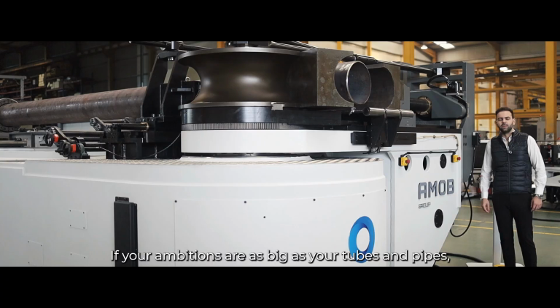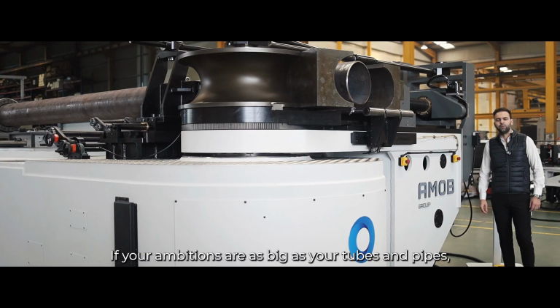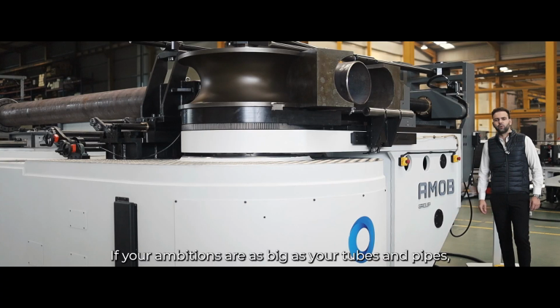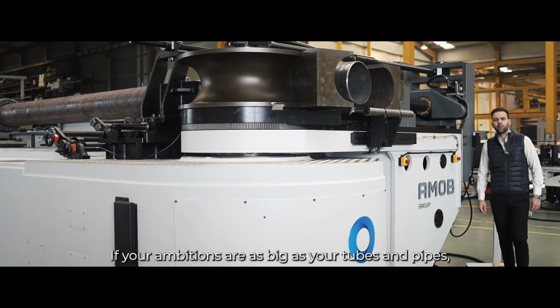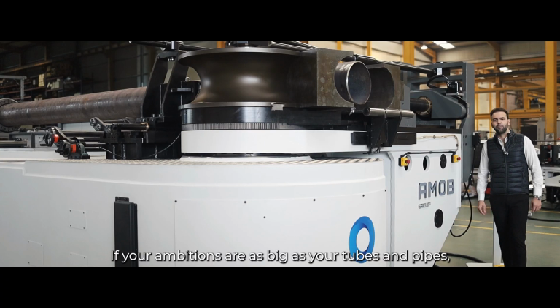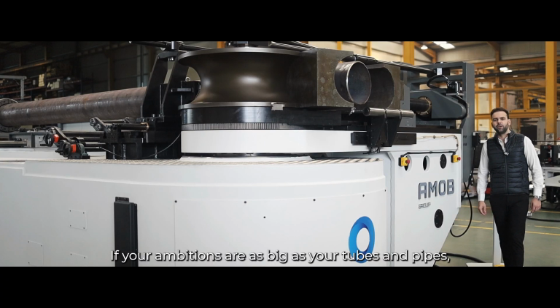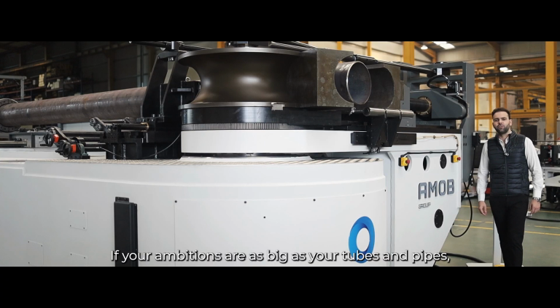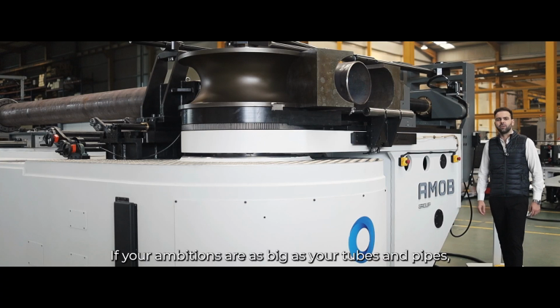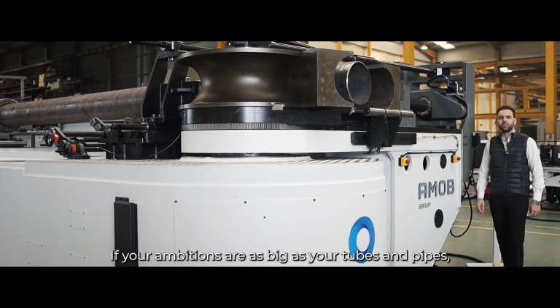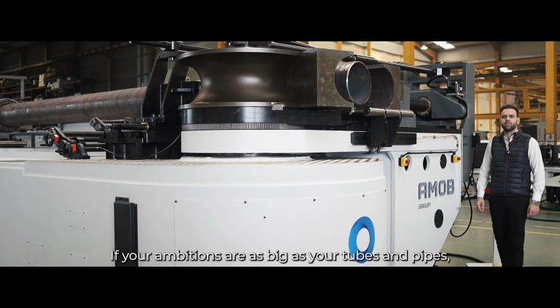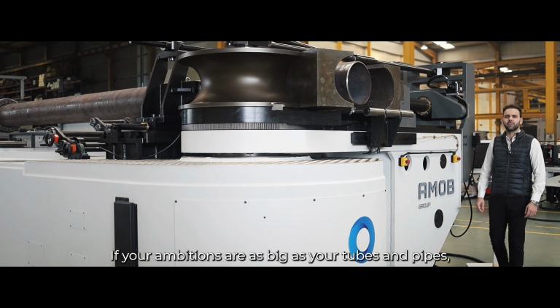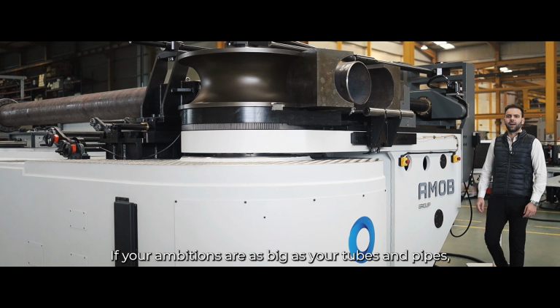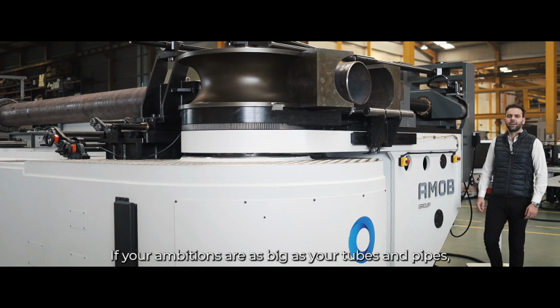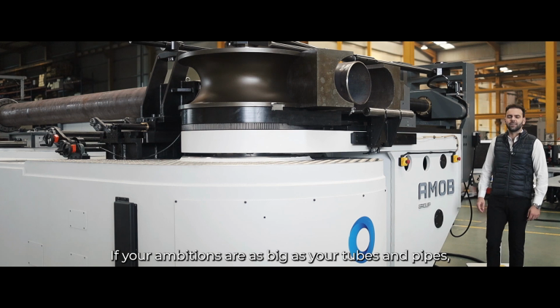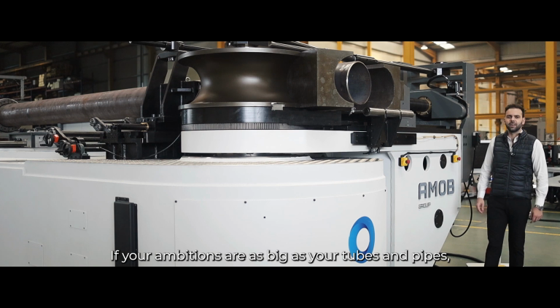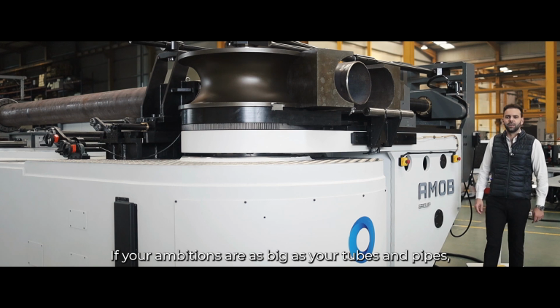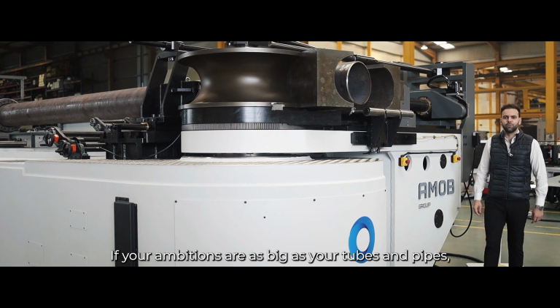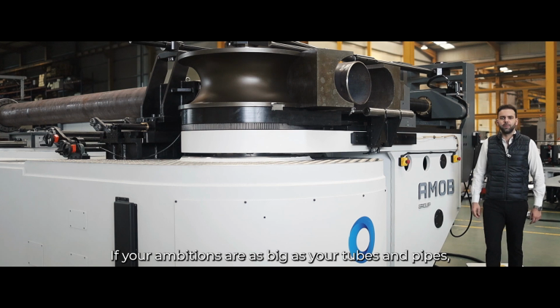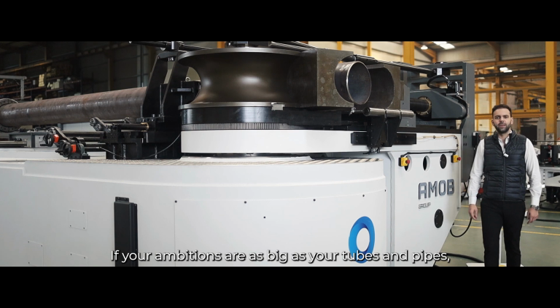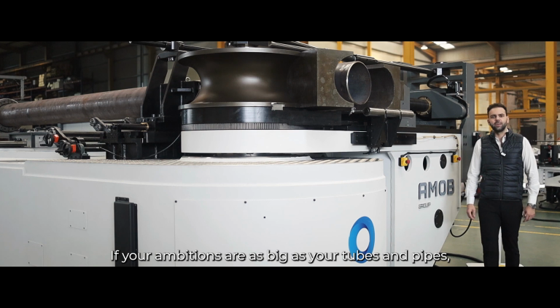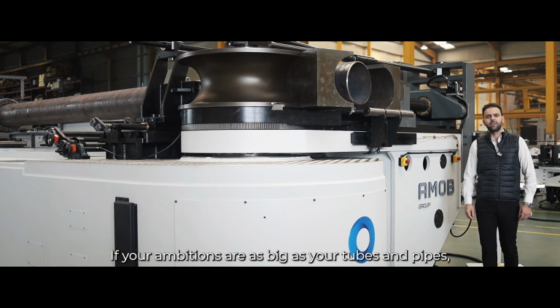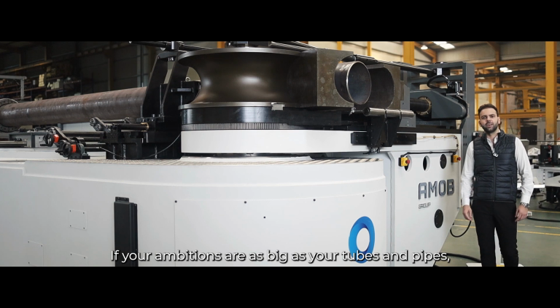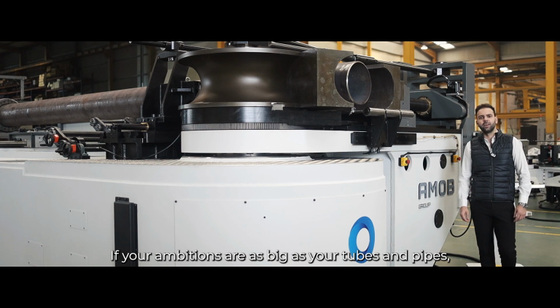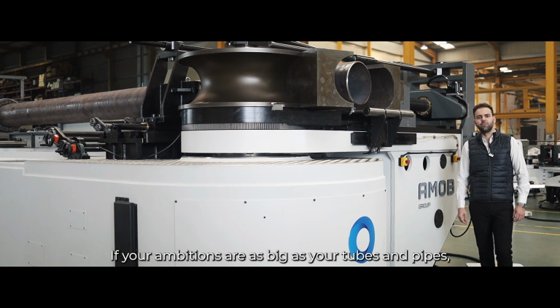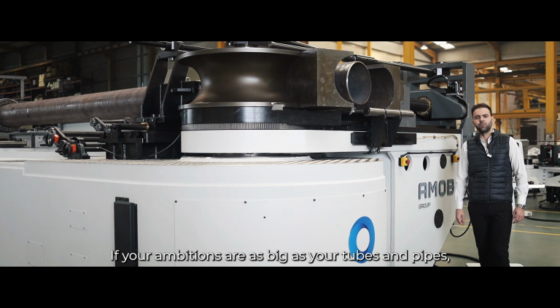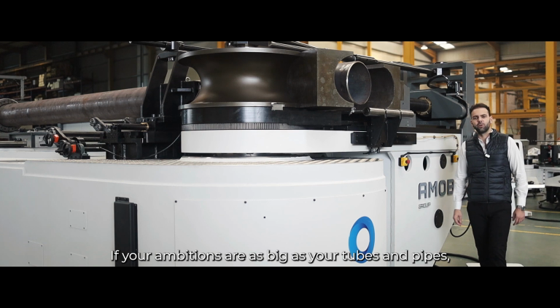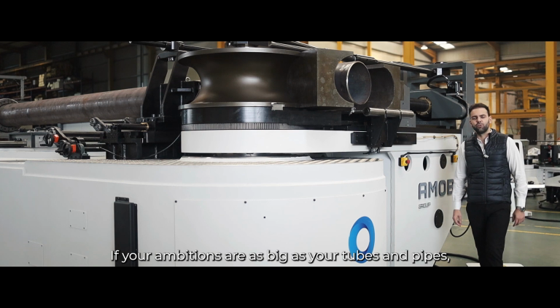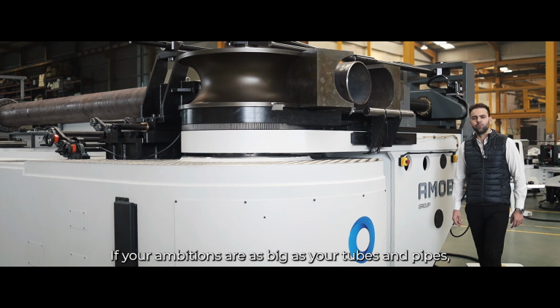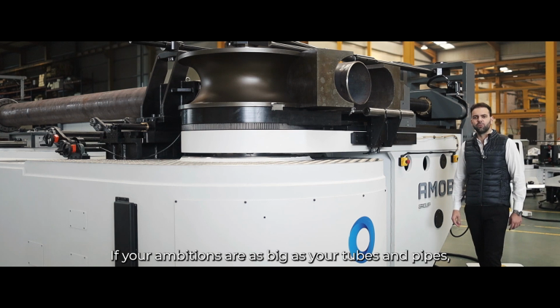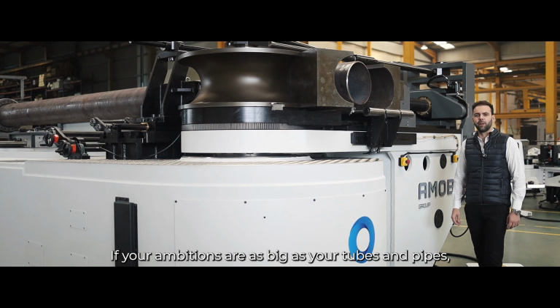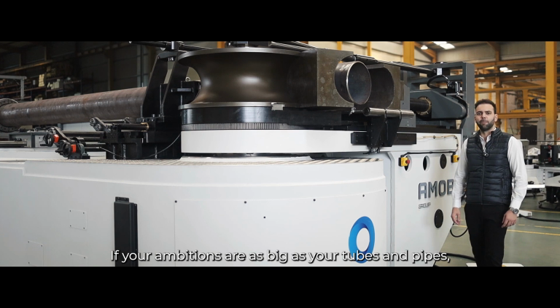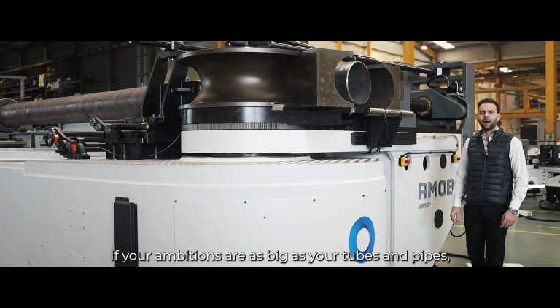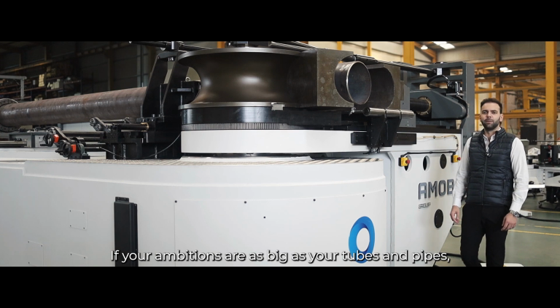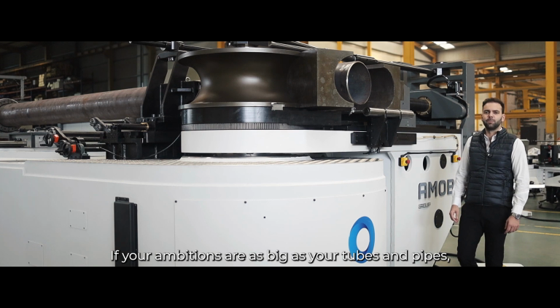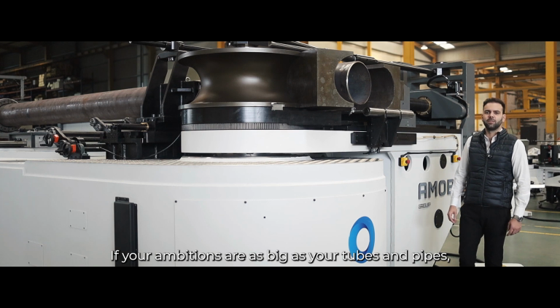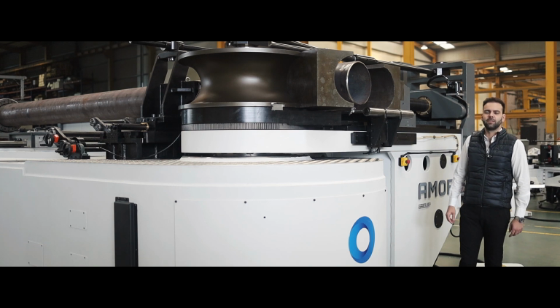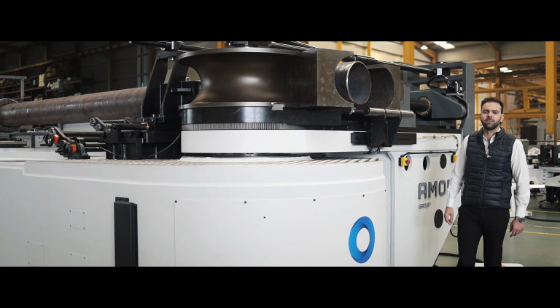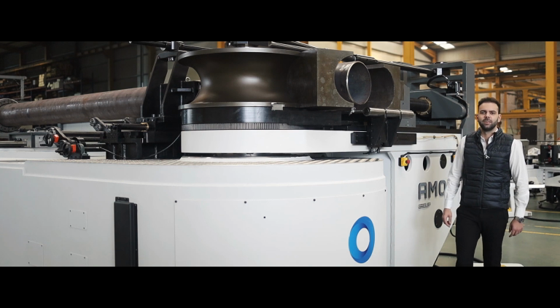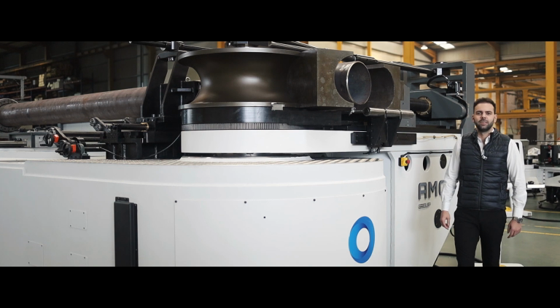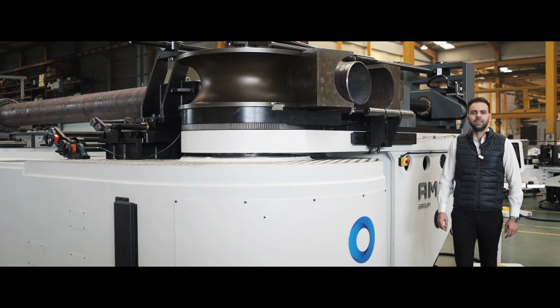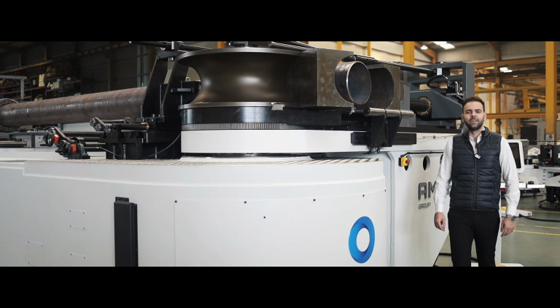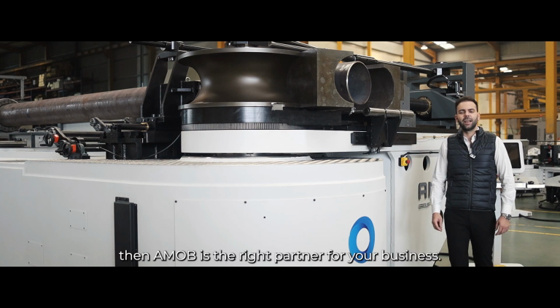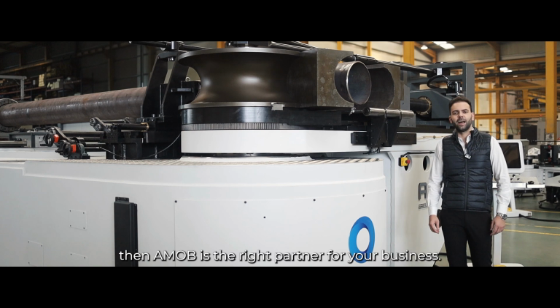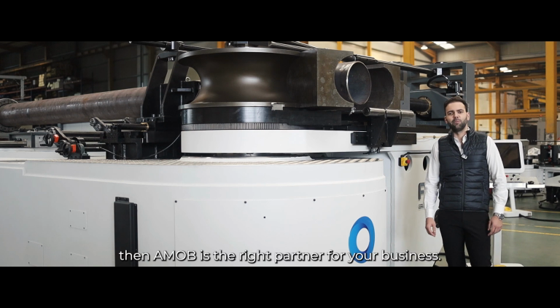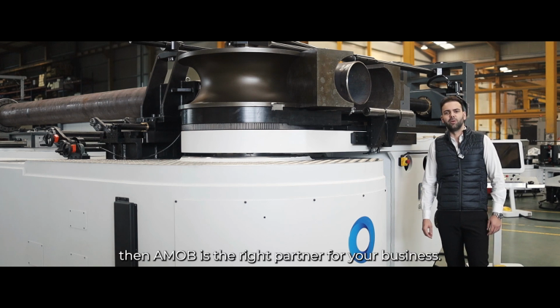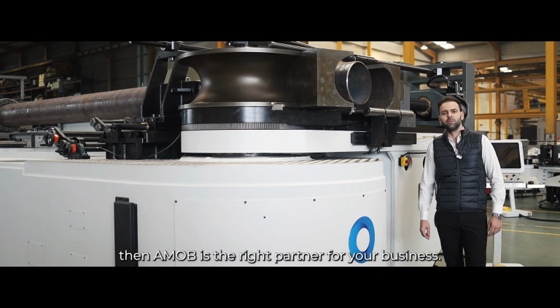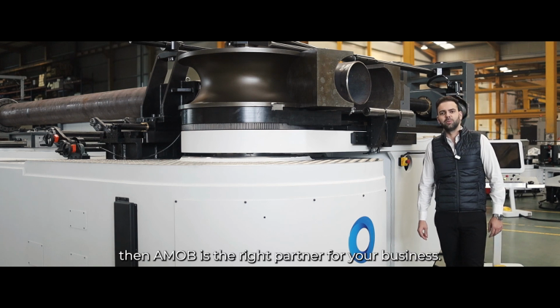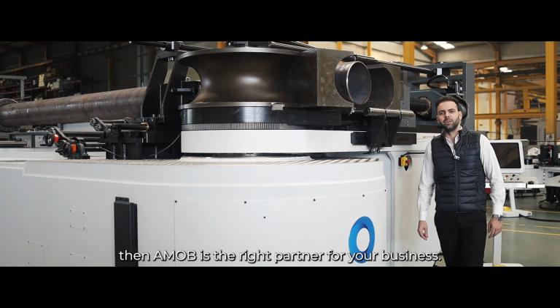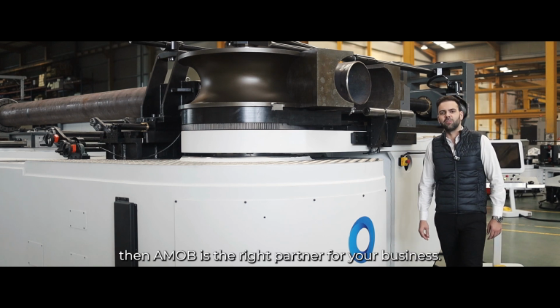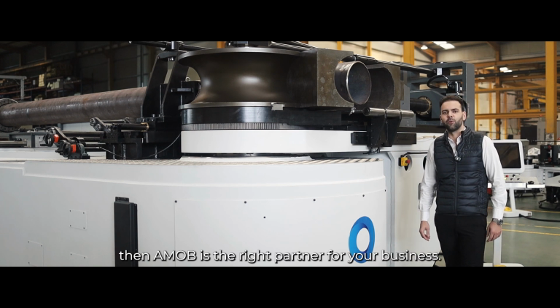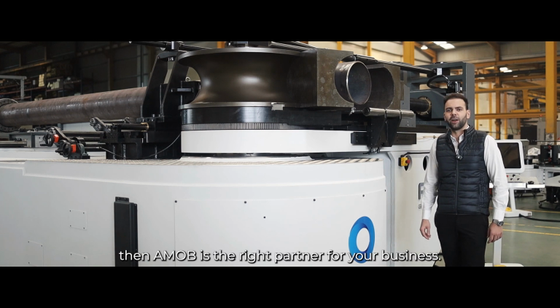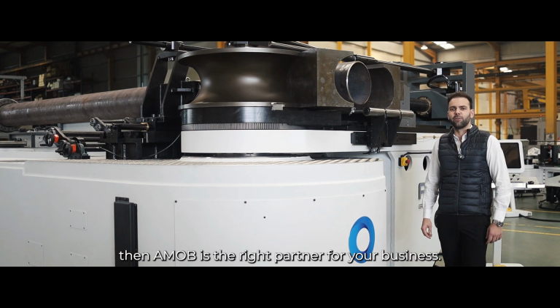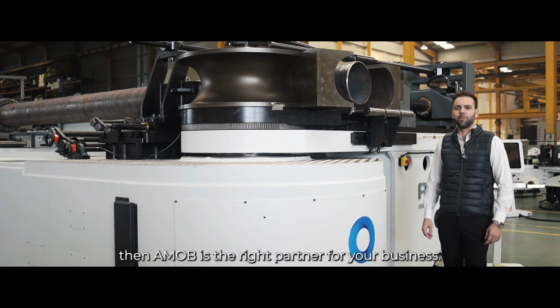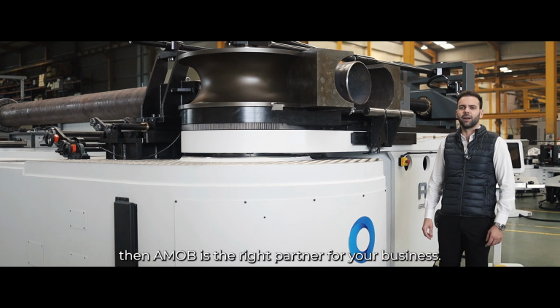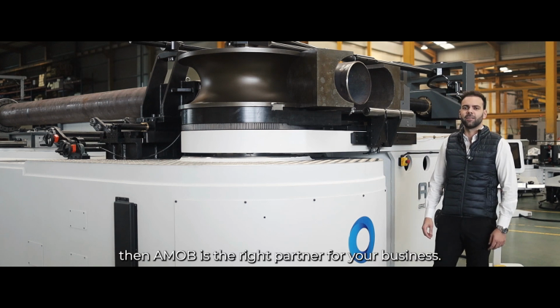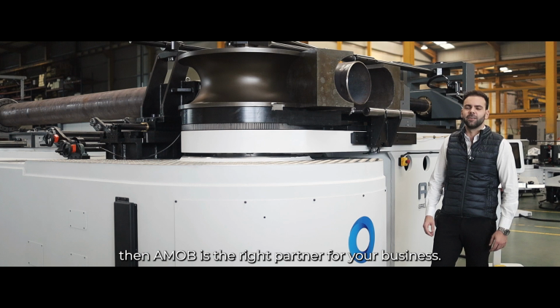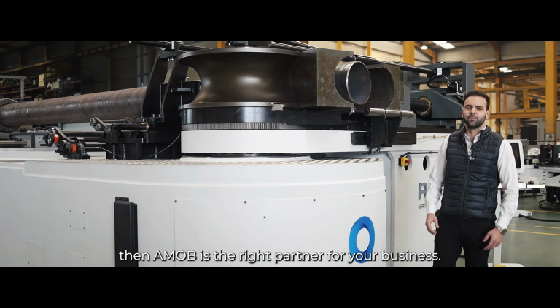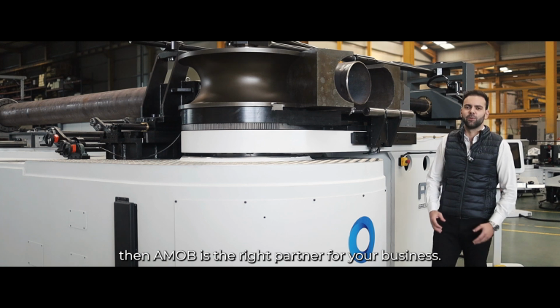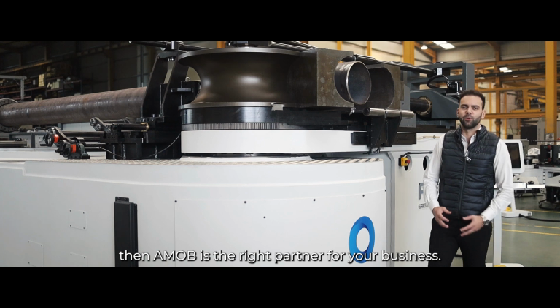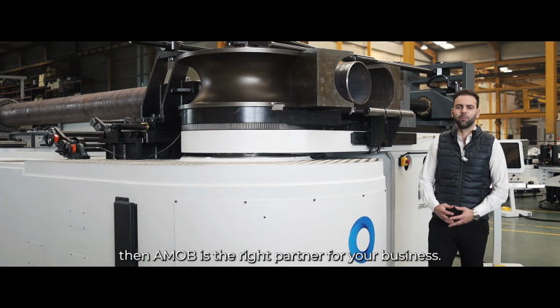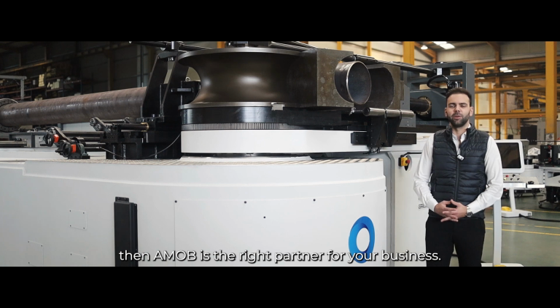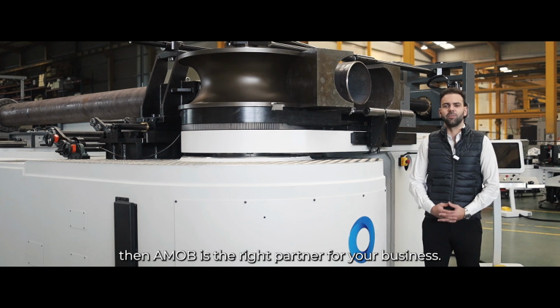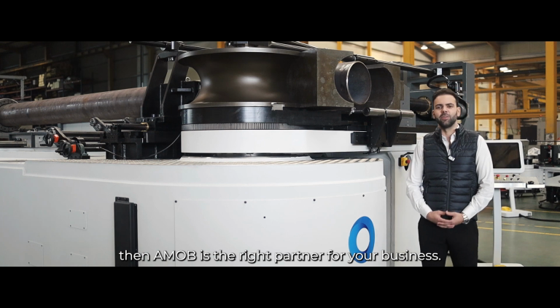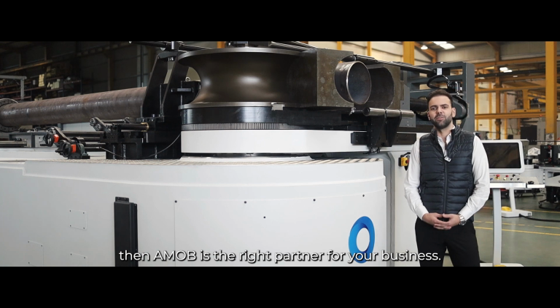If your ambitions are as big as your tubes and pipes, then AMO is the right partner for your business.